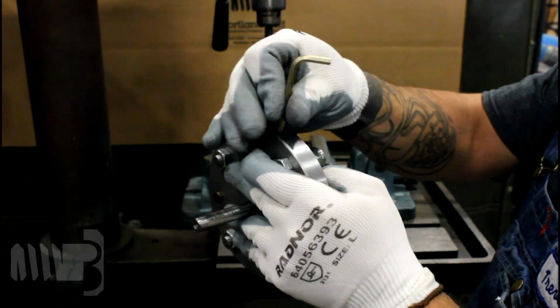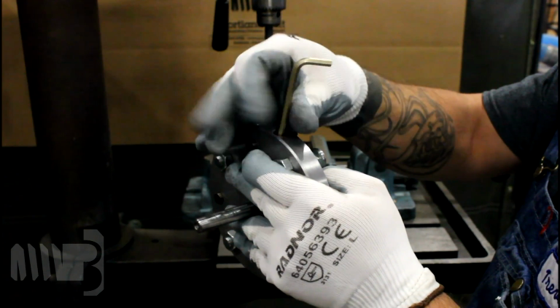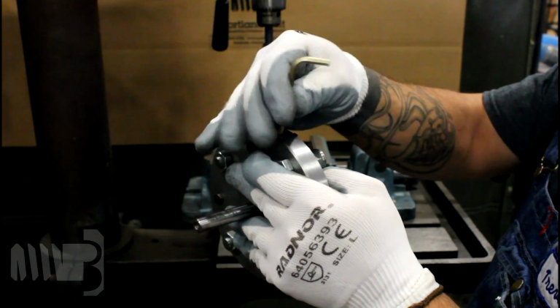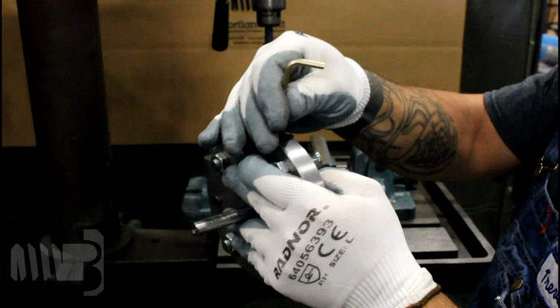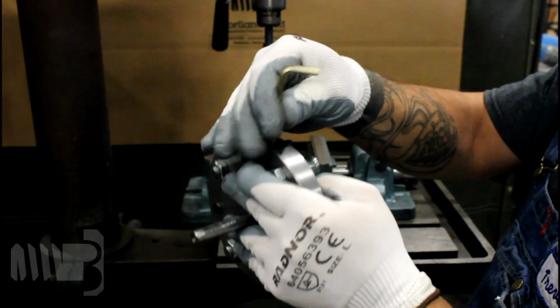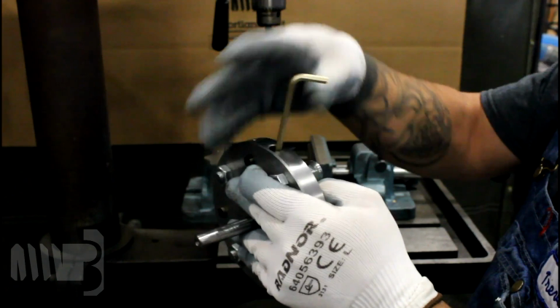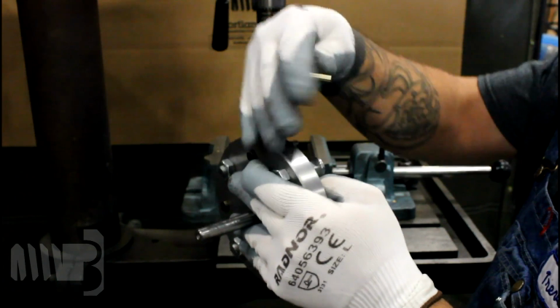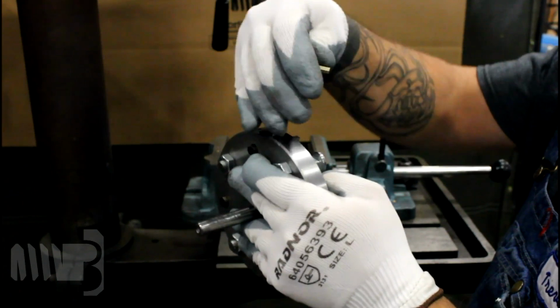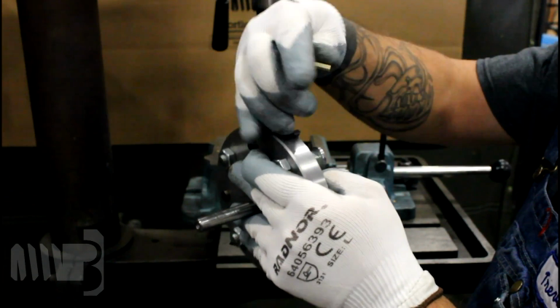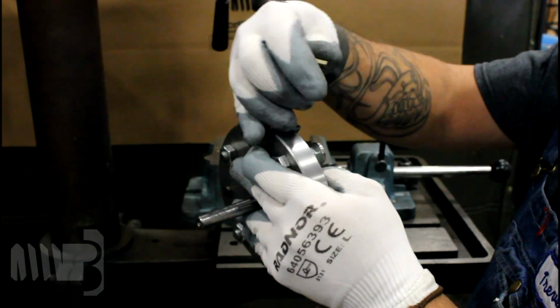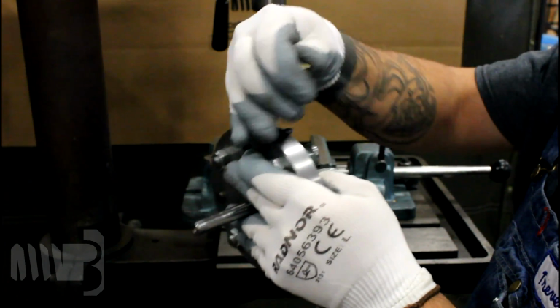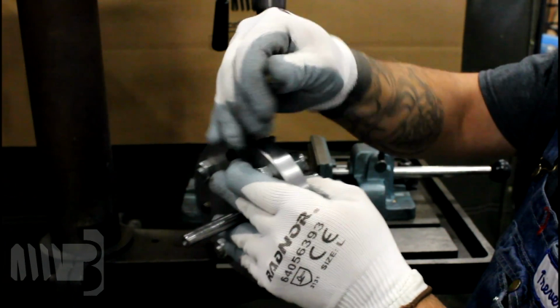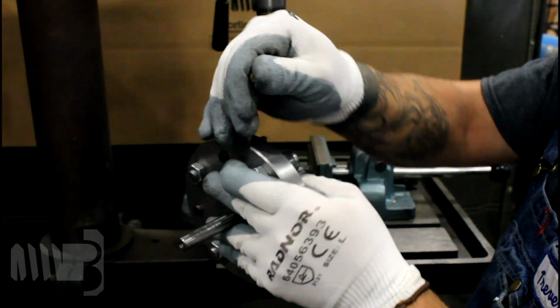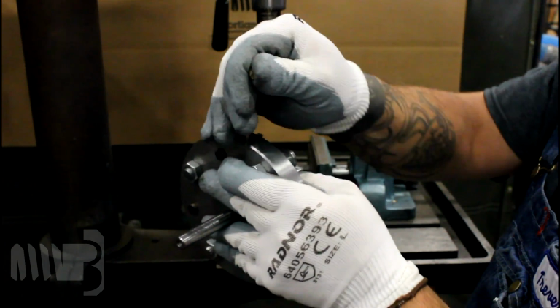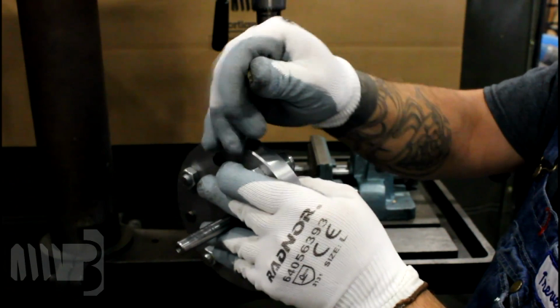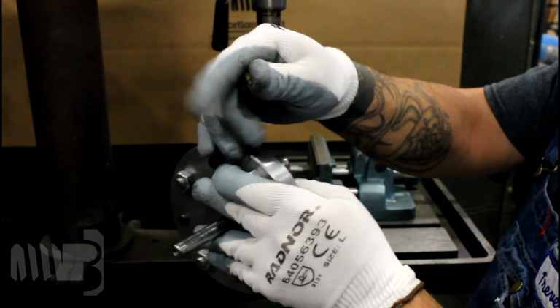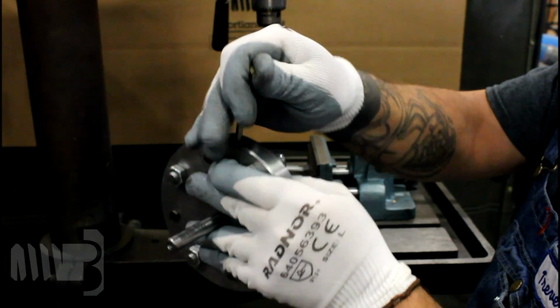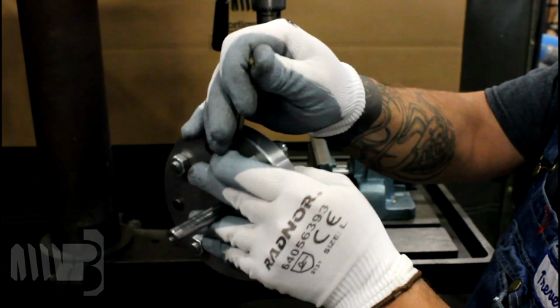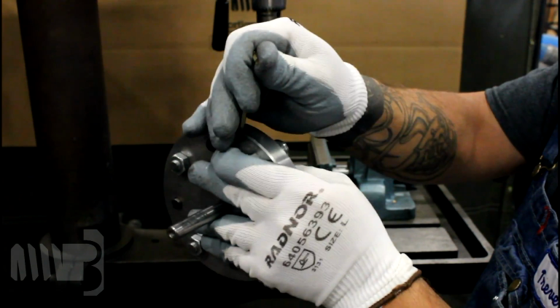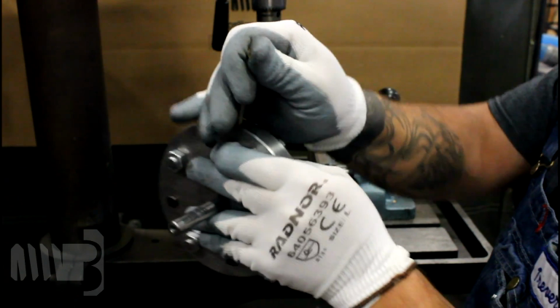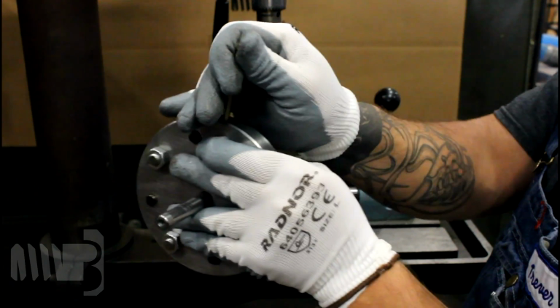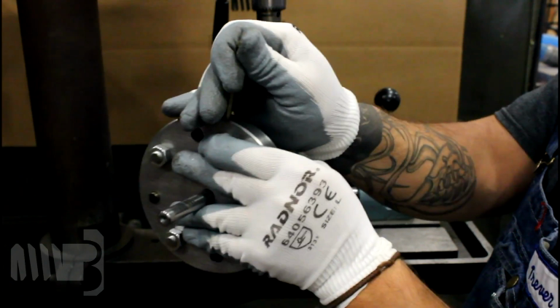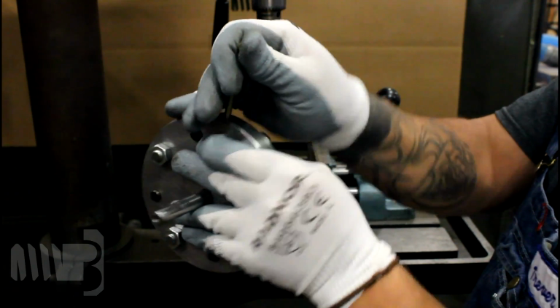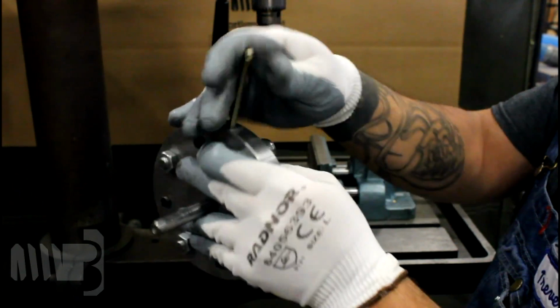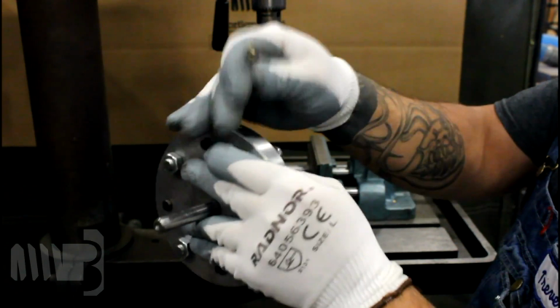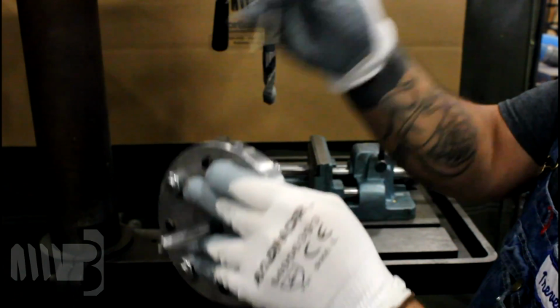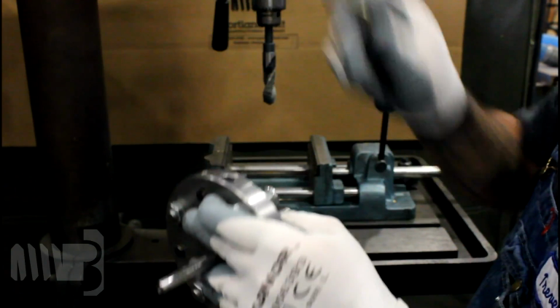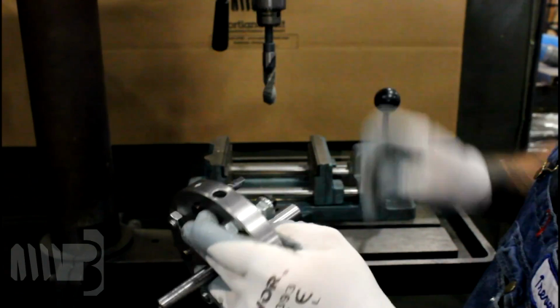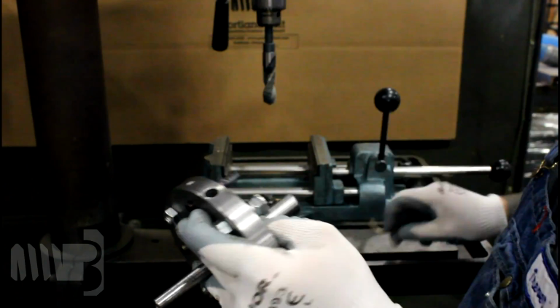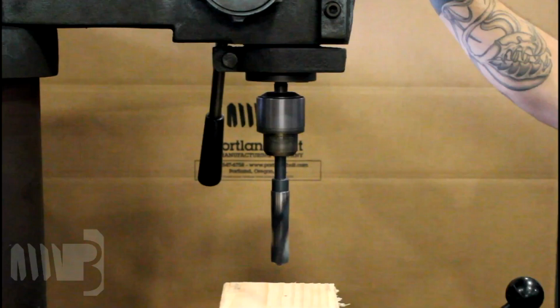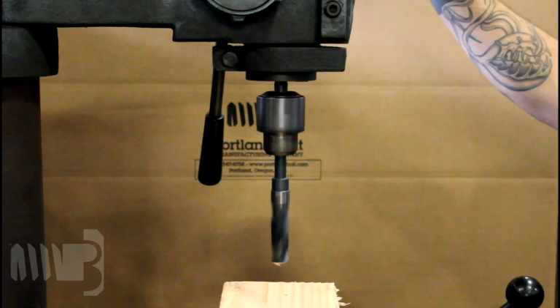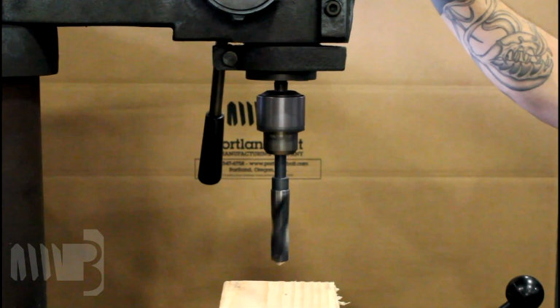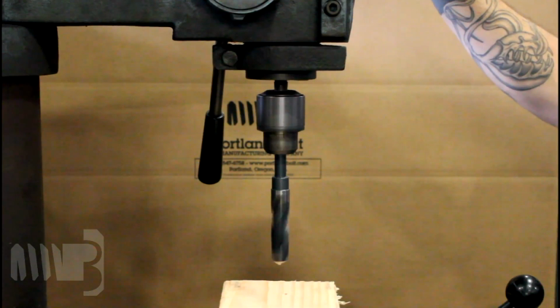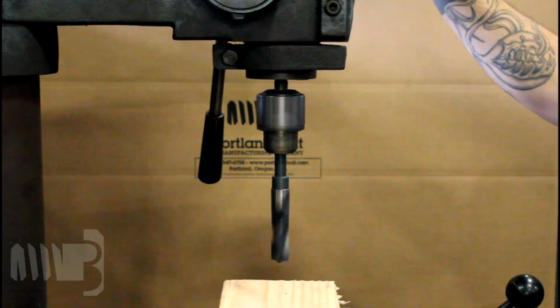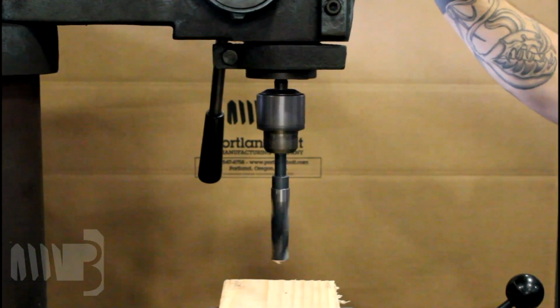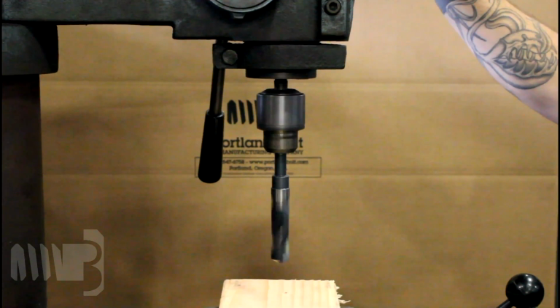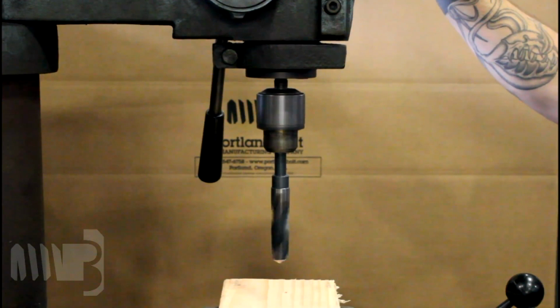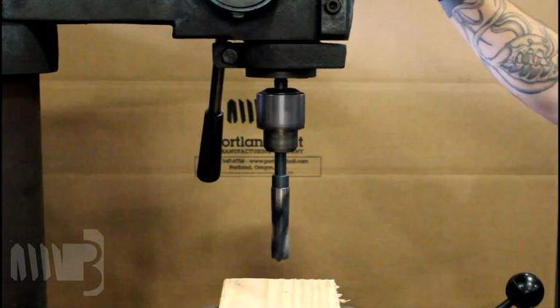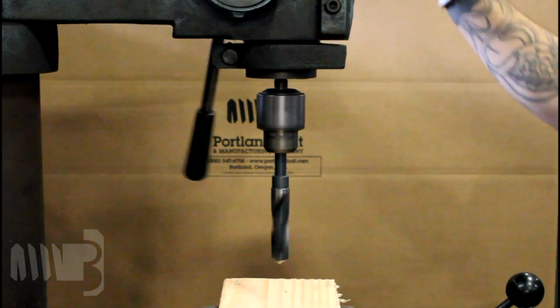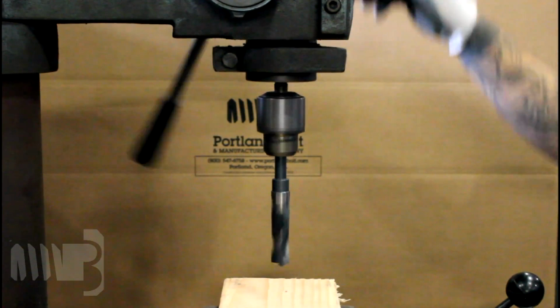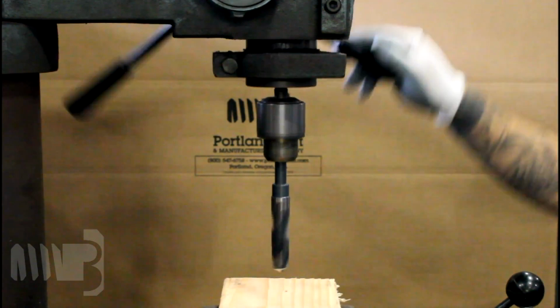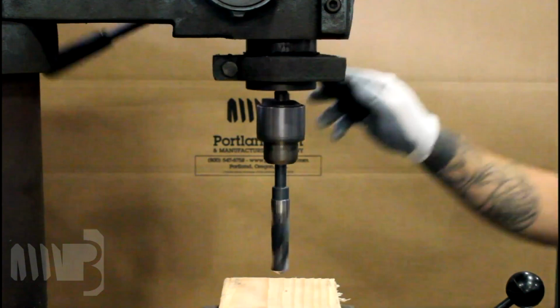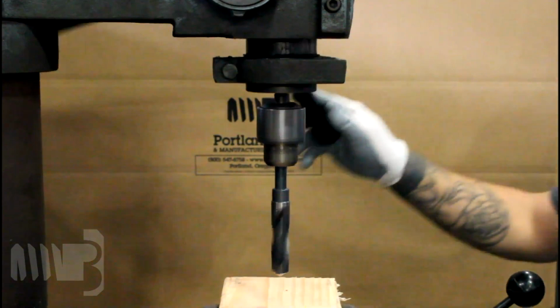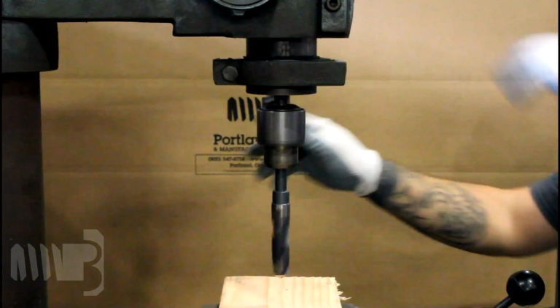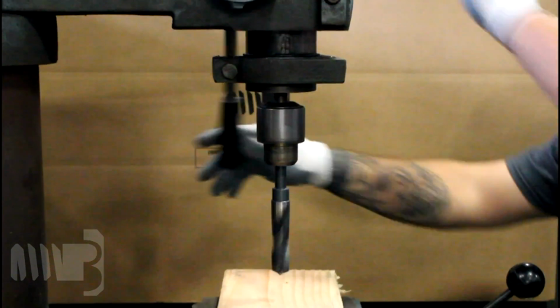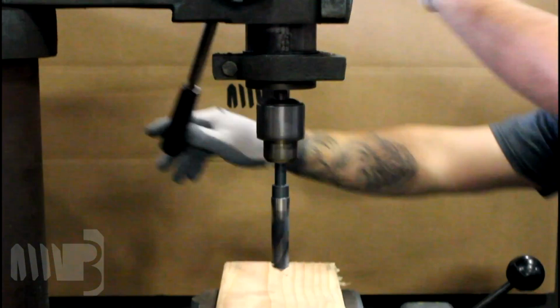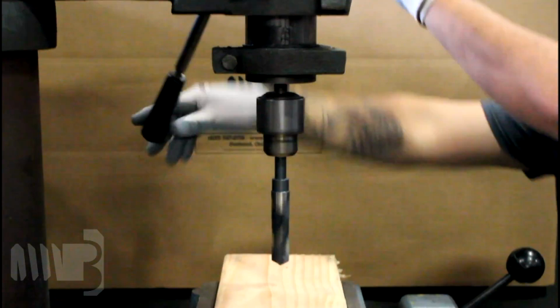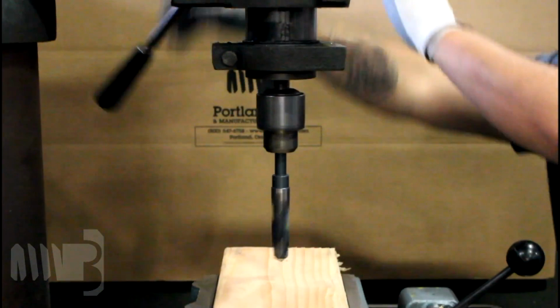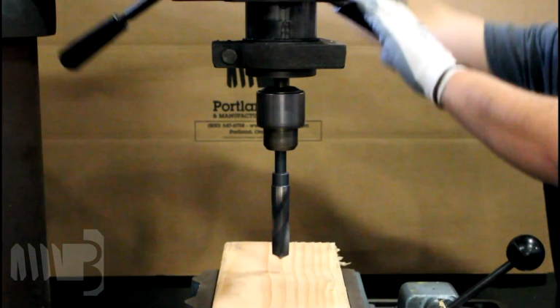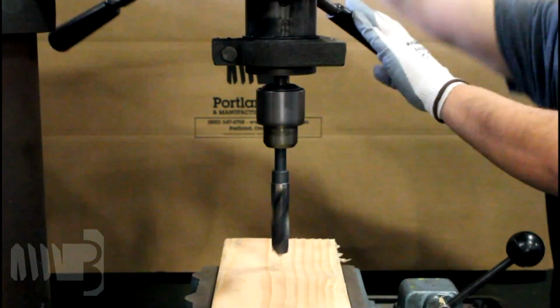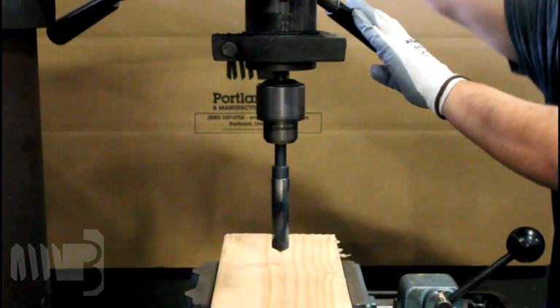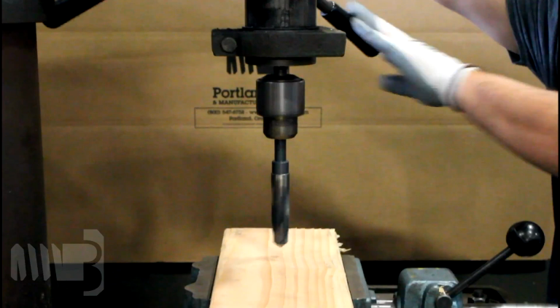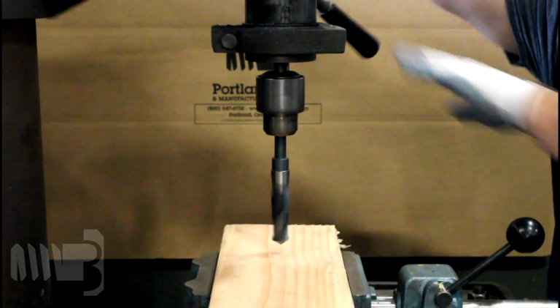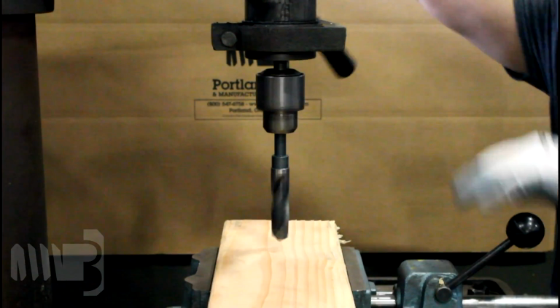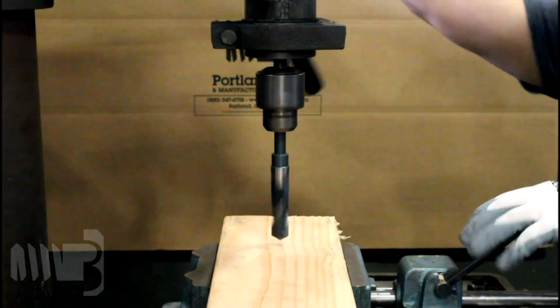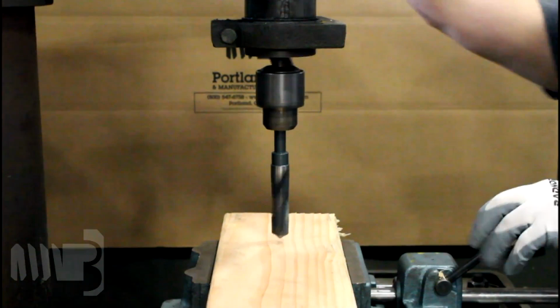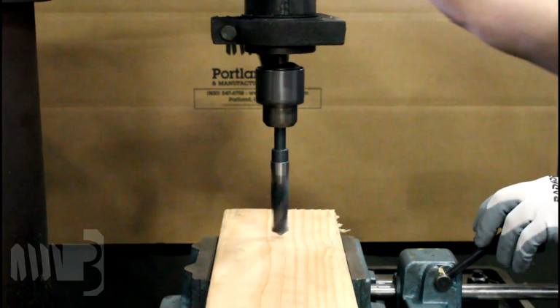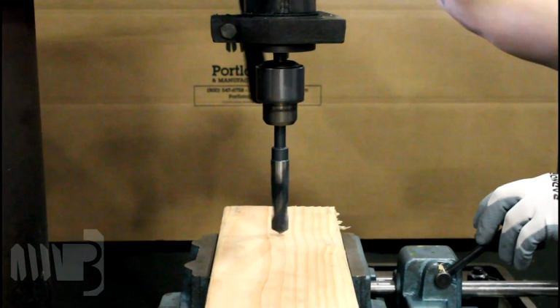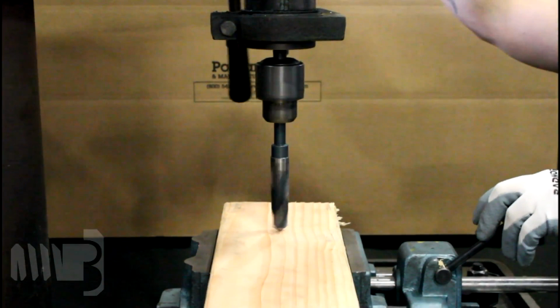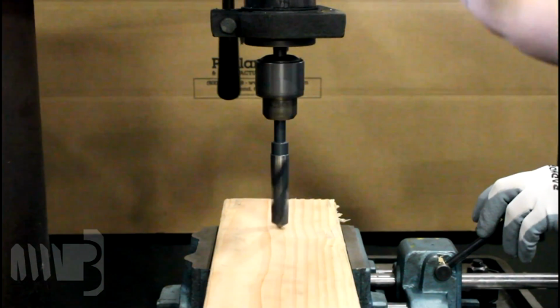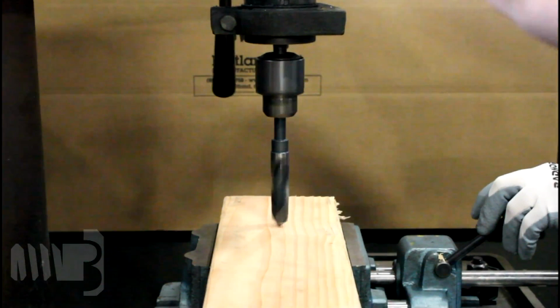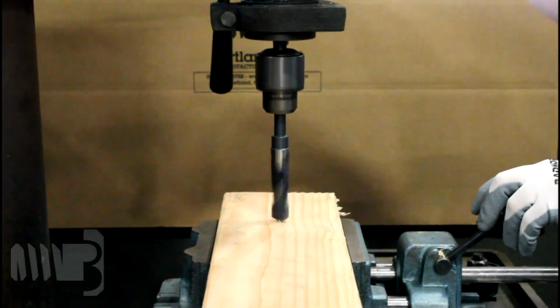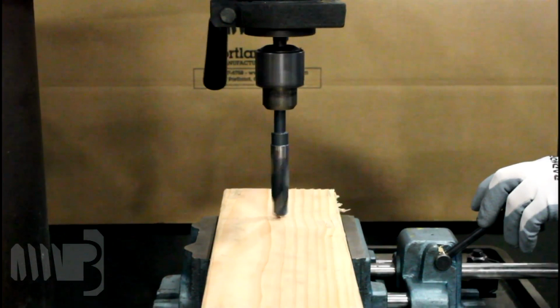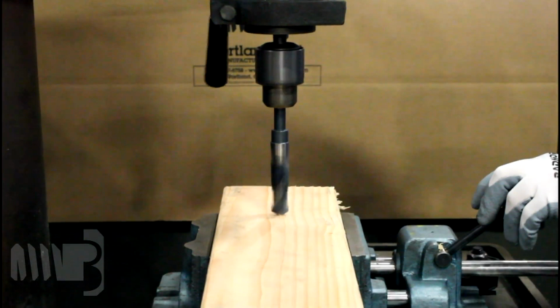In order to properly groove the timber, a 13/16 inch bolt hole must first be drilled through the wood.